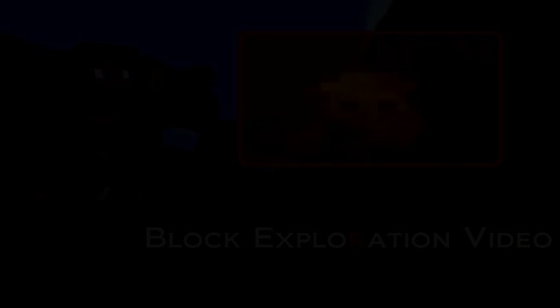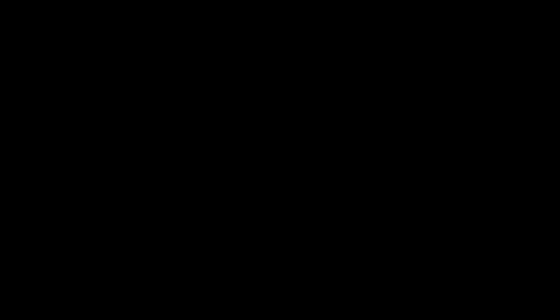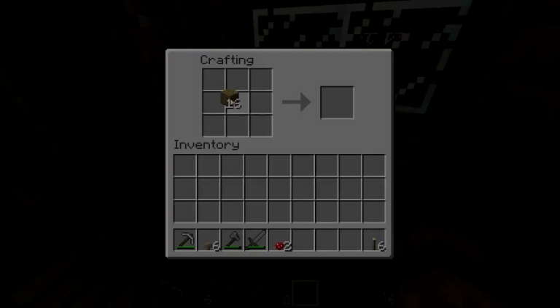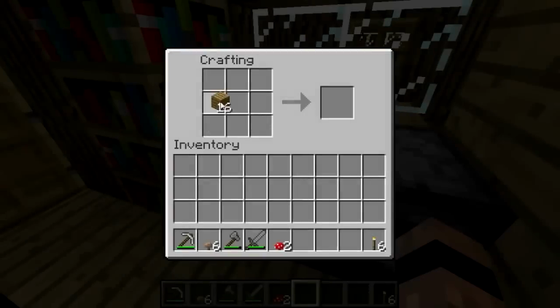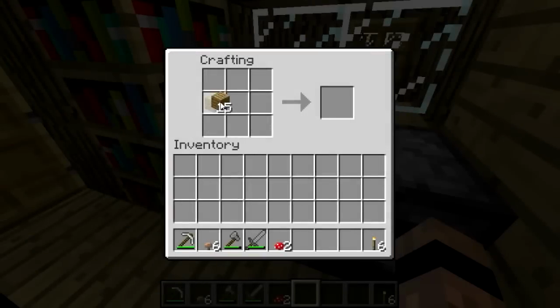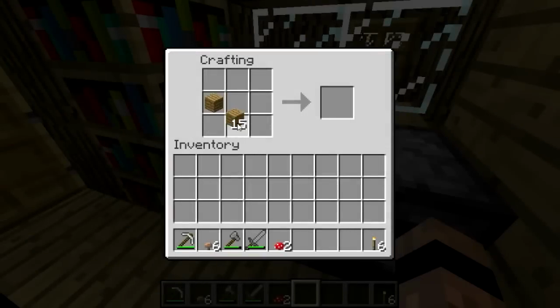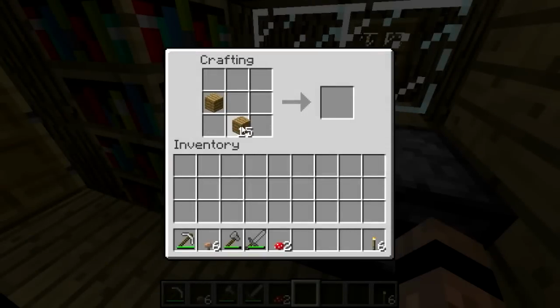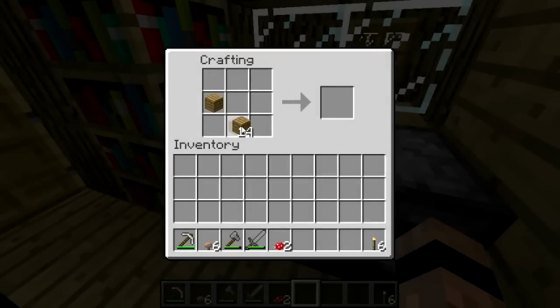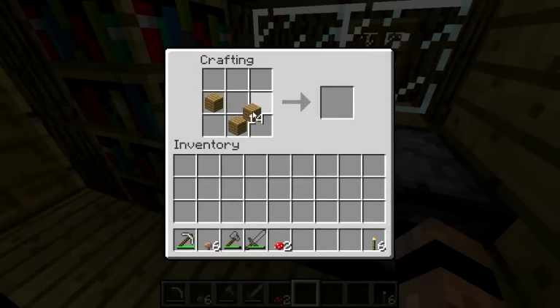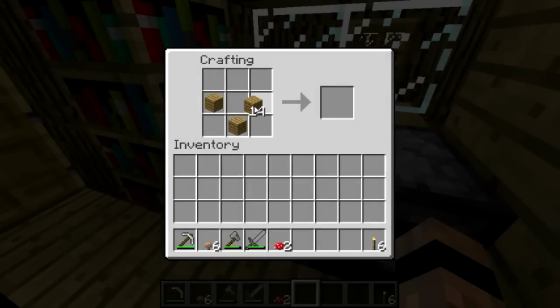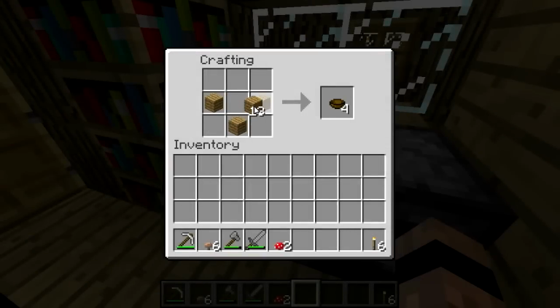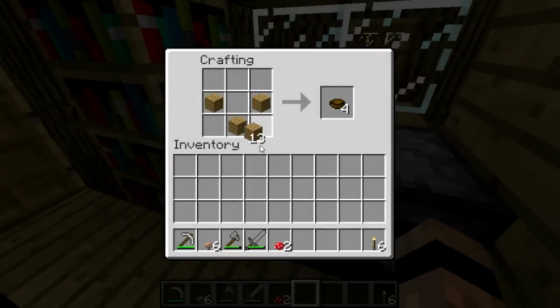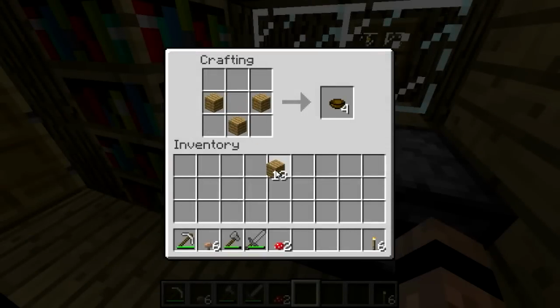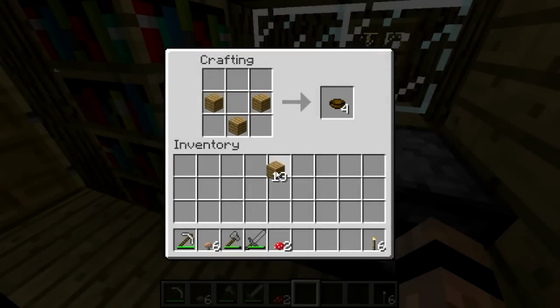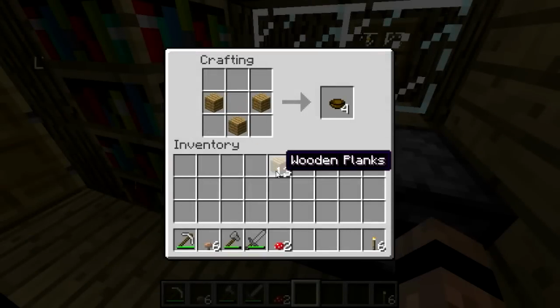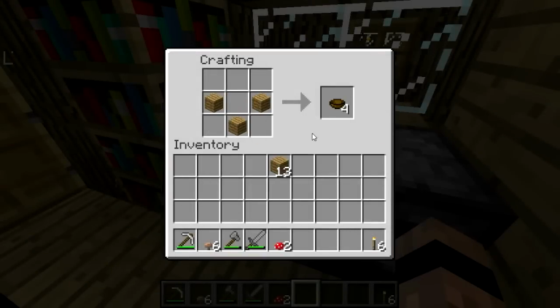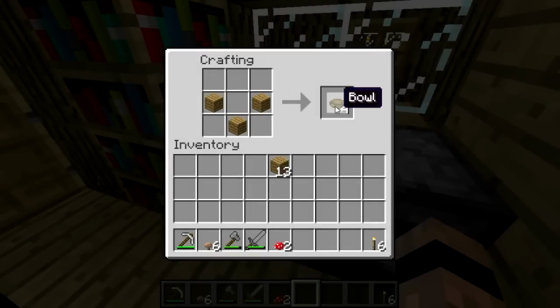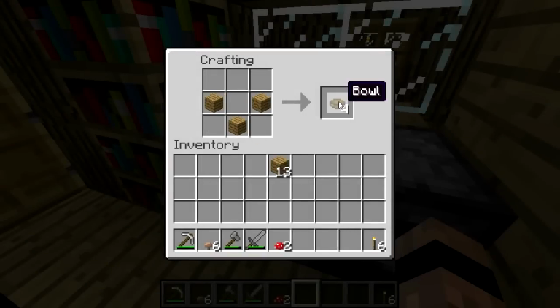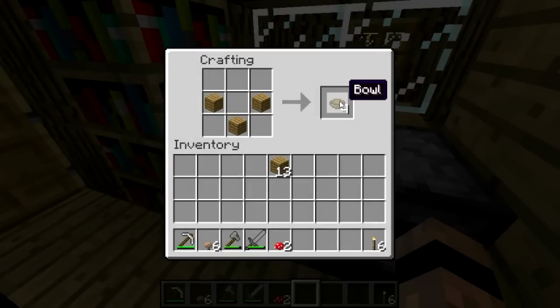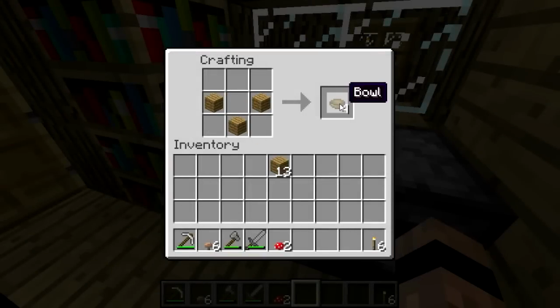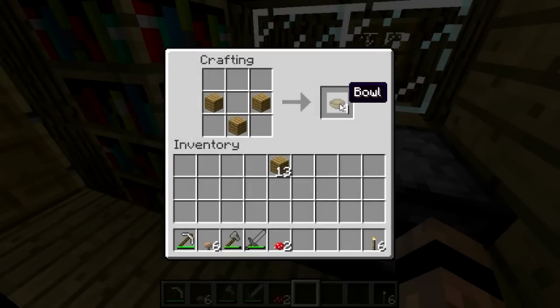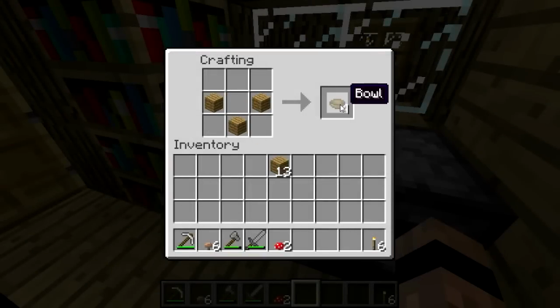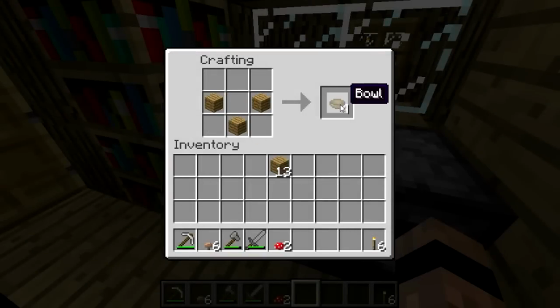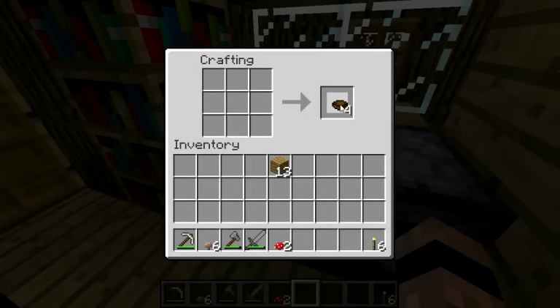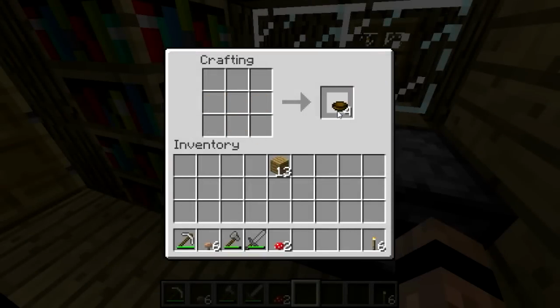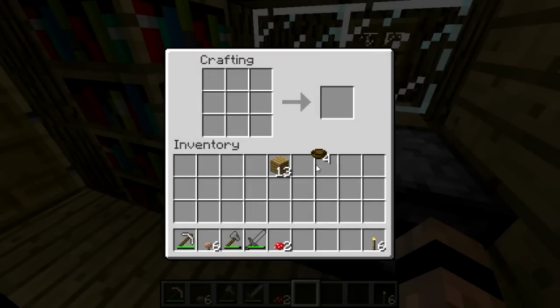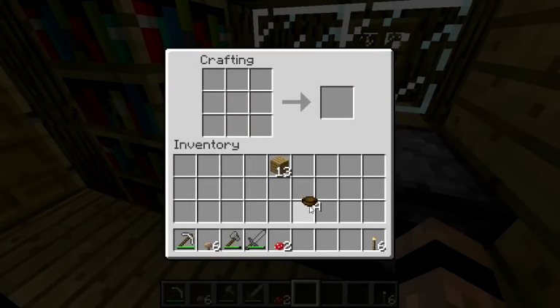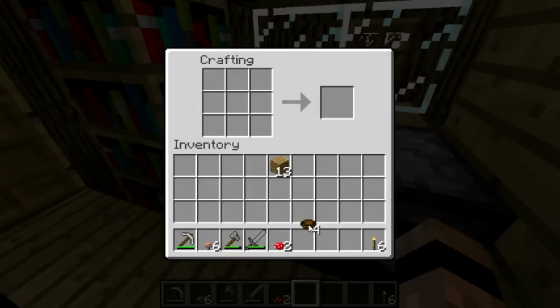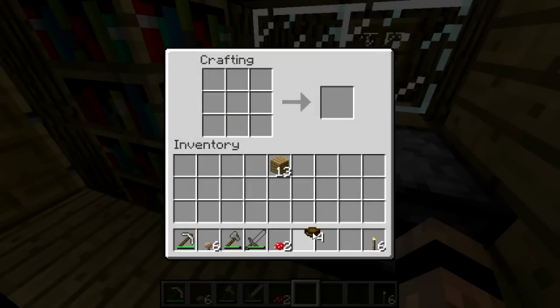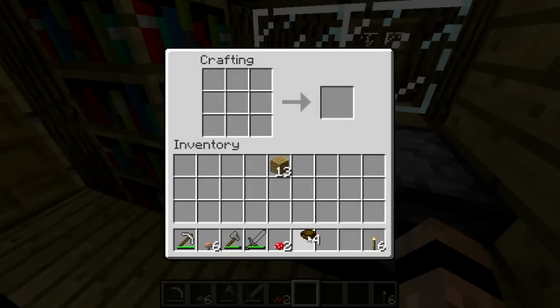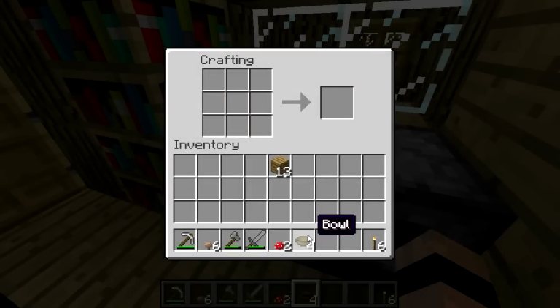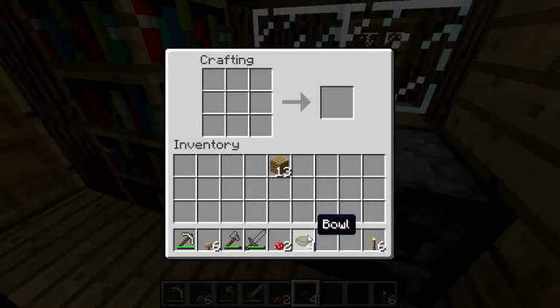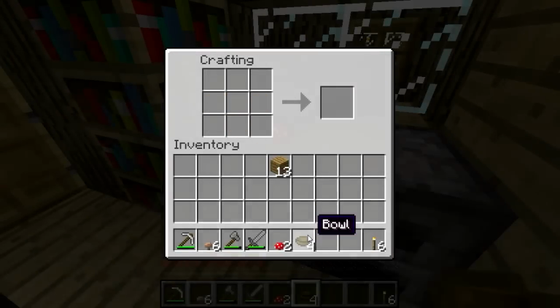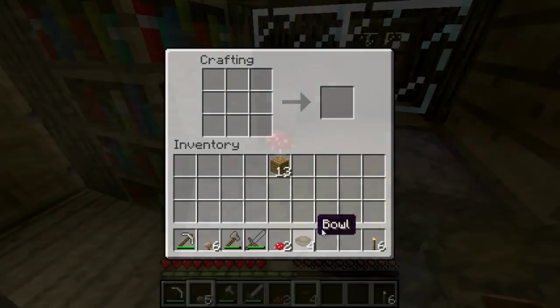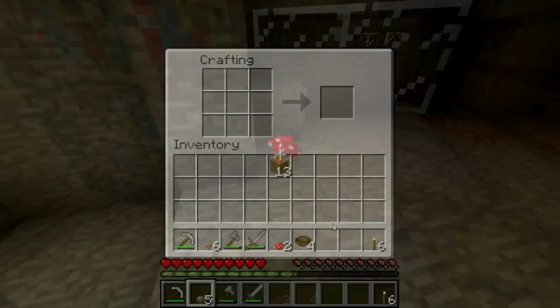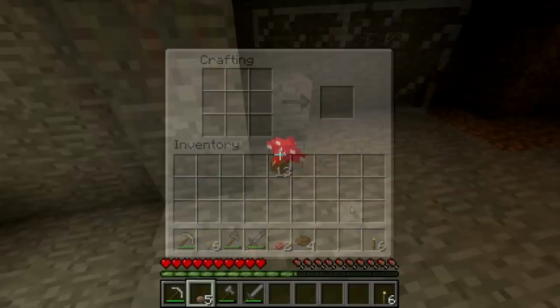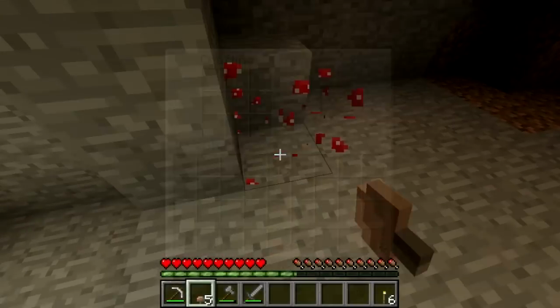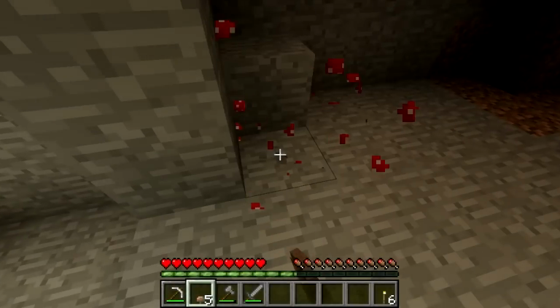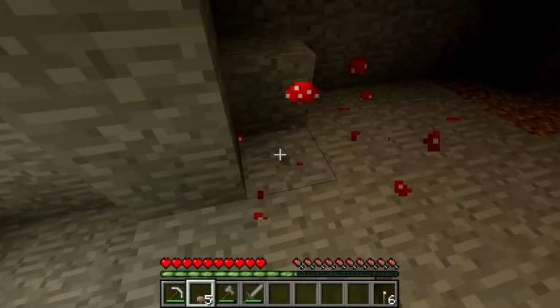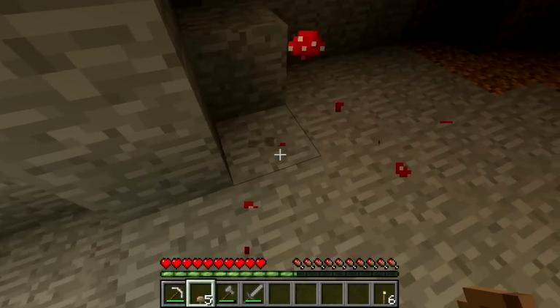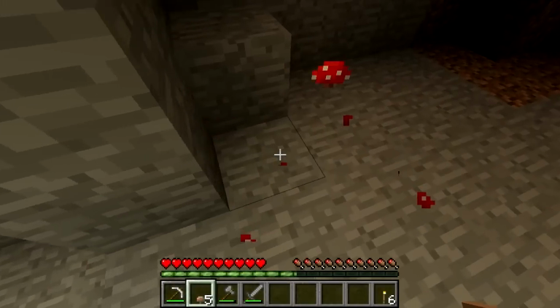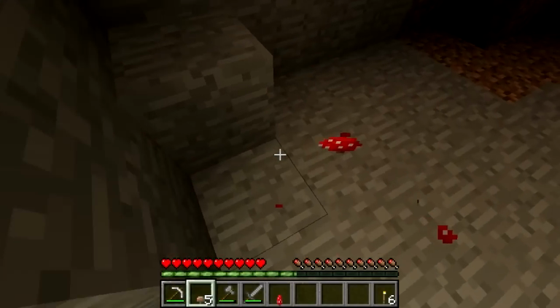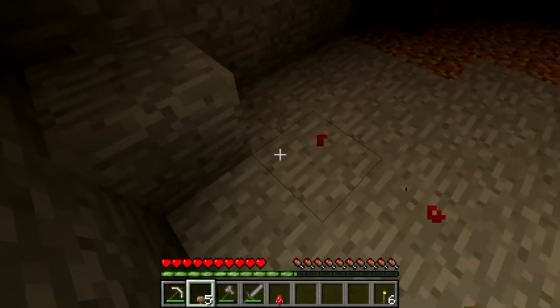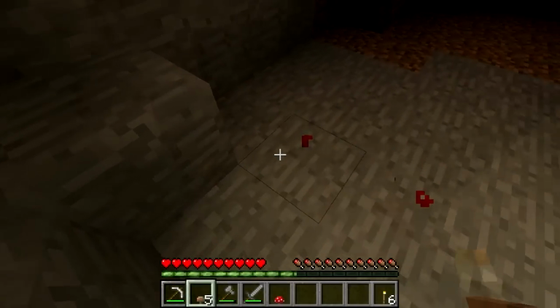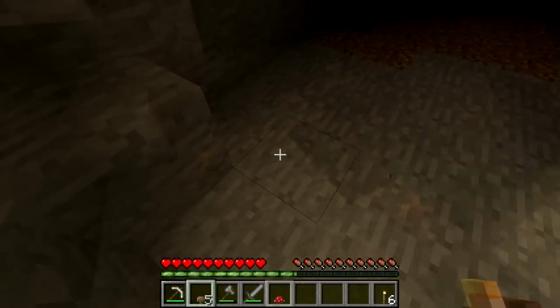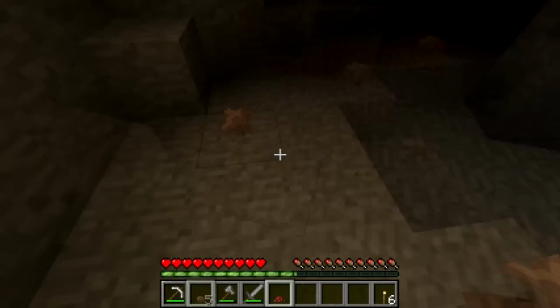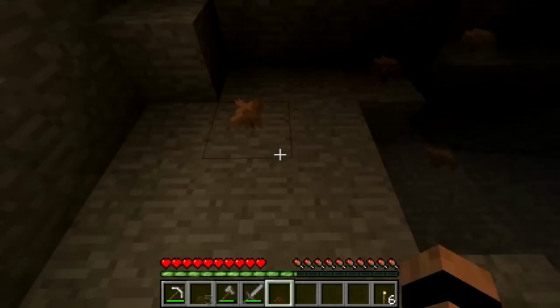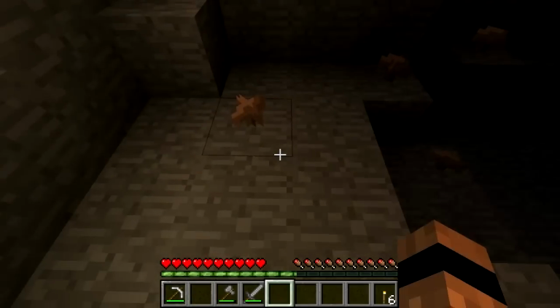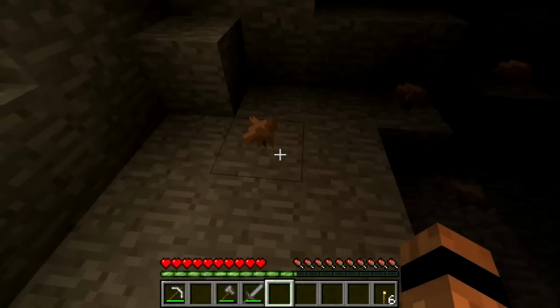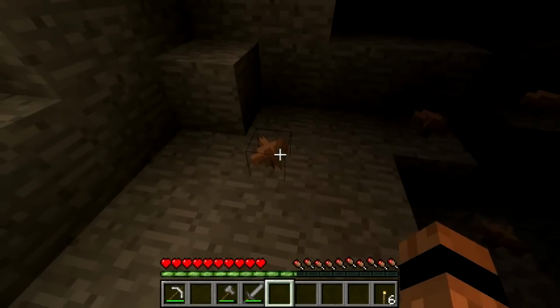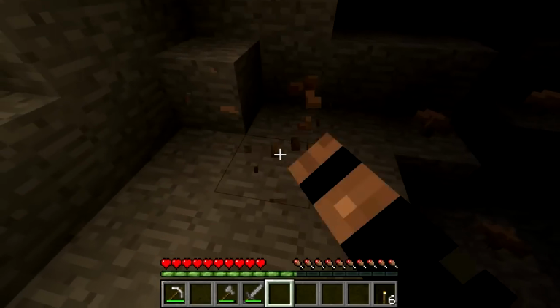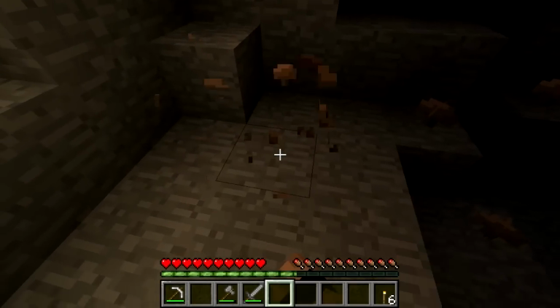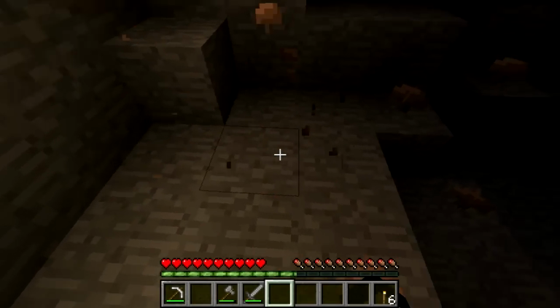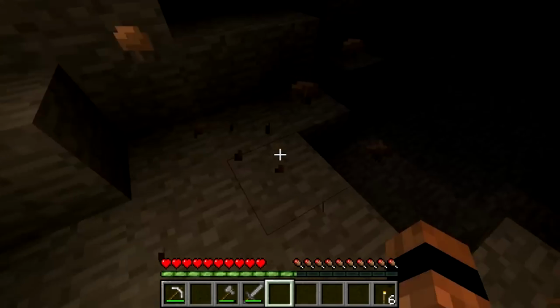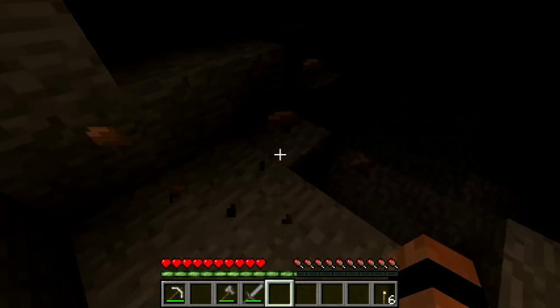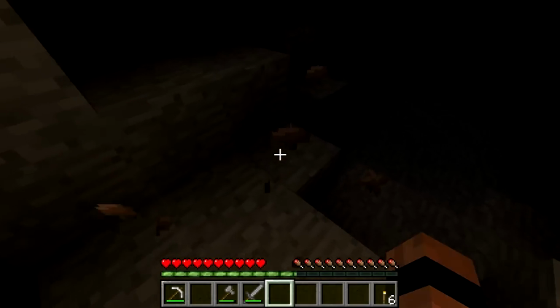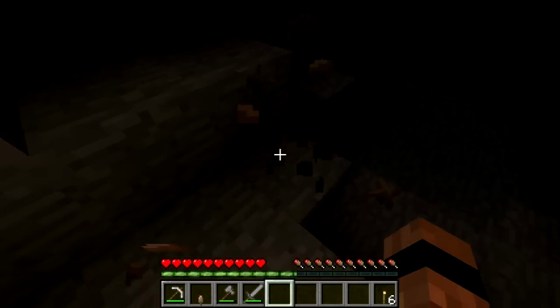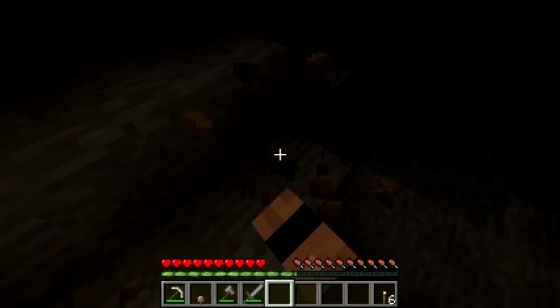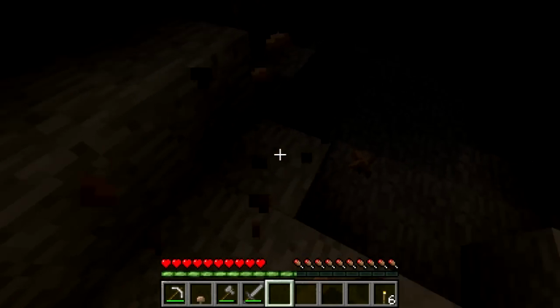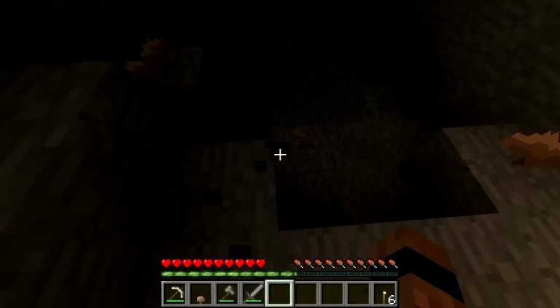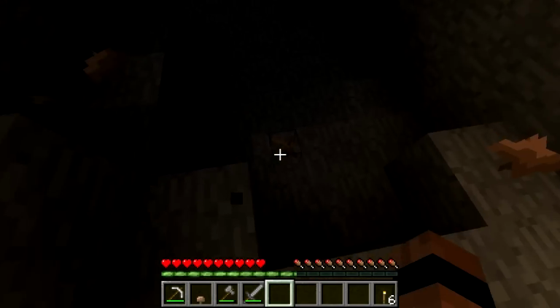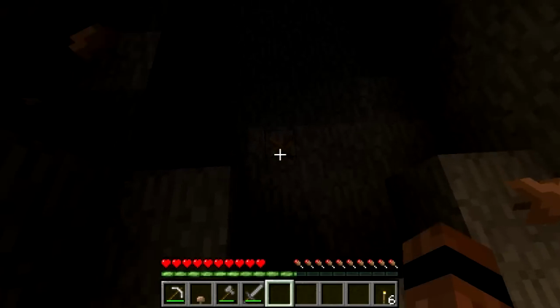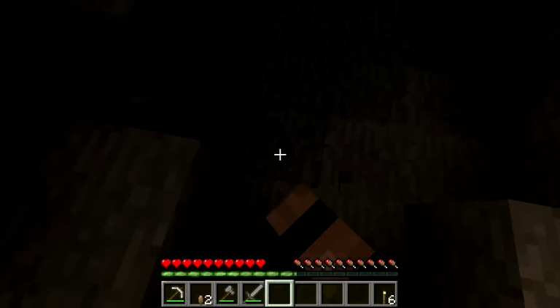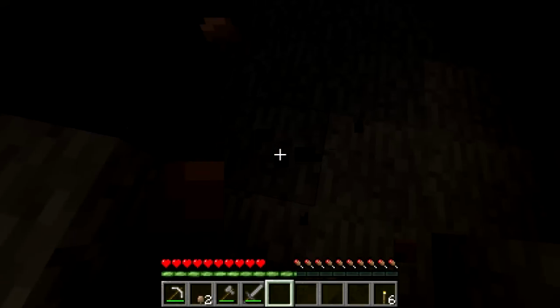Mushroom Stew is a food item in Minecraft made using a bowl and both a red and a white mushroom. It can be crafted in a couple of different ways.